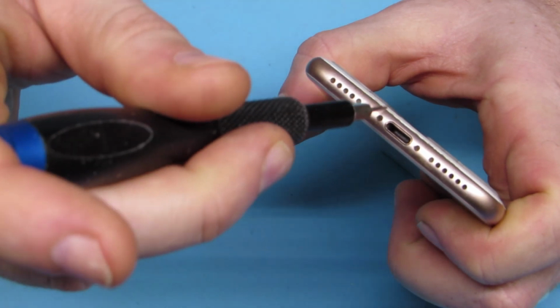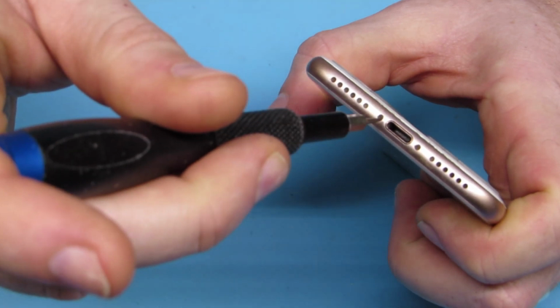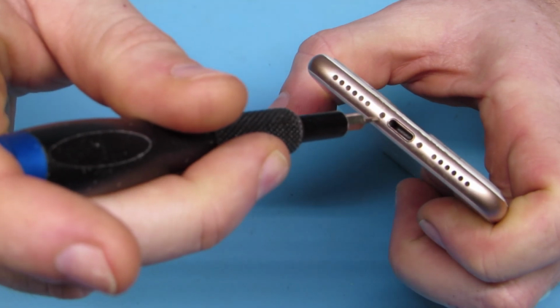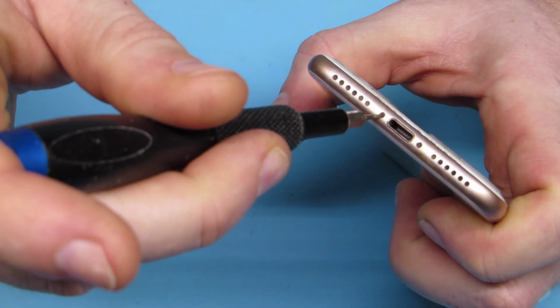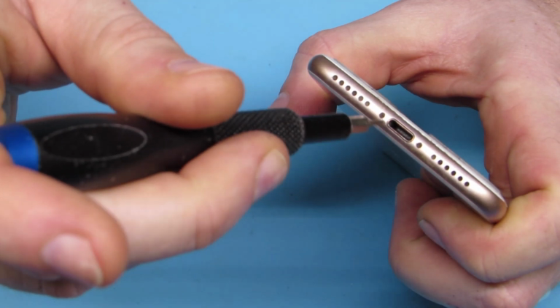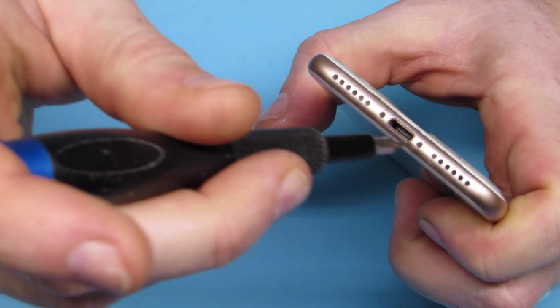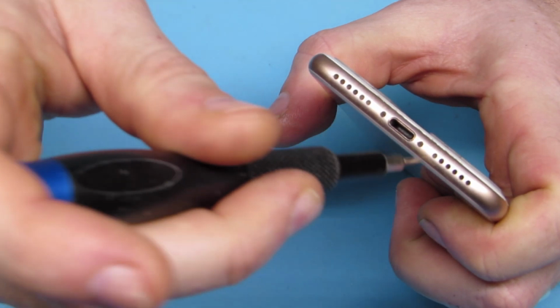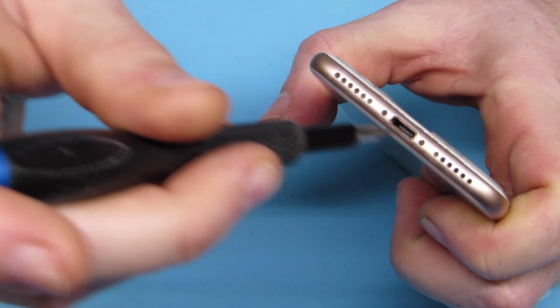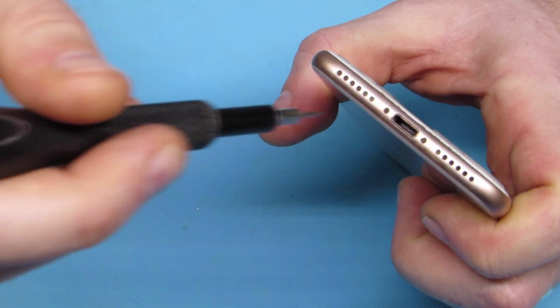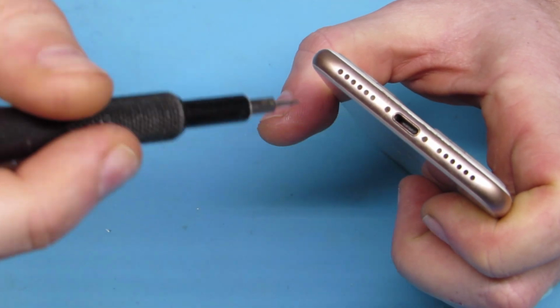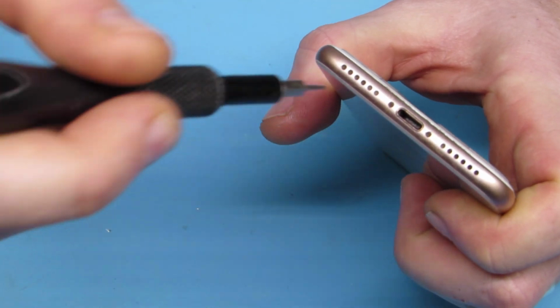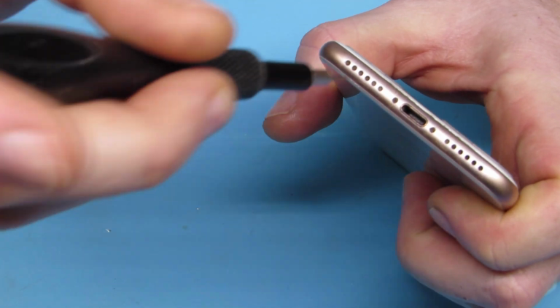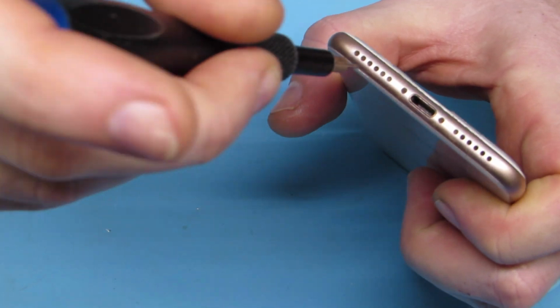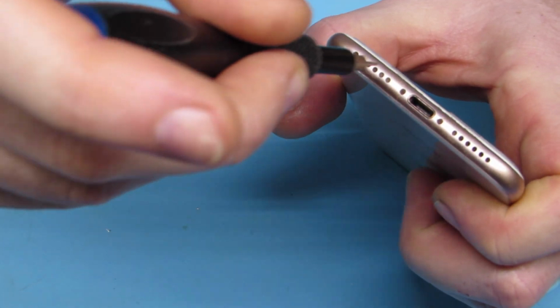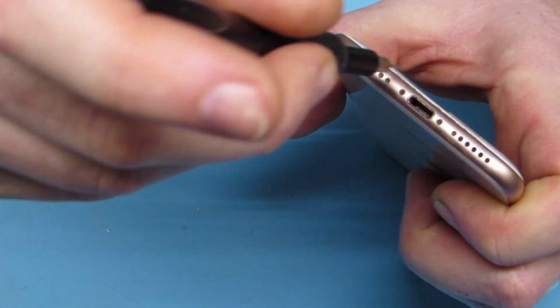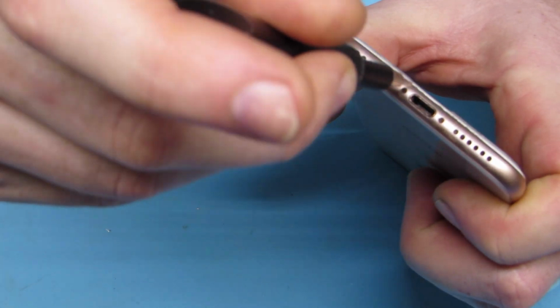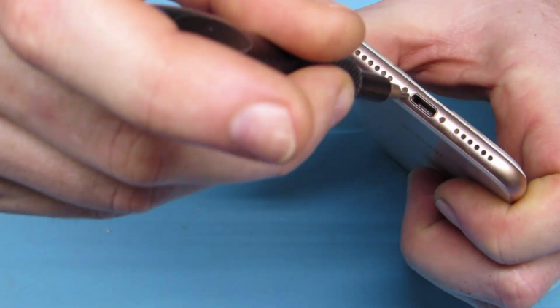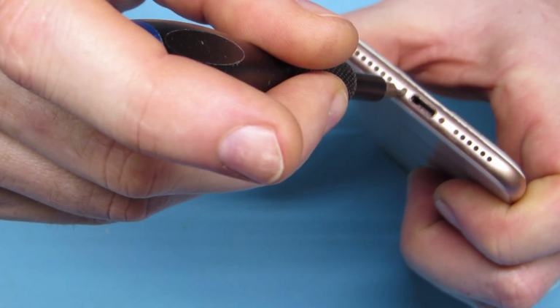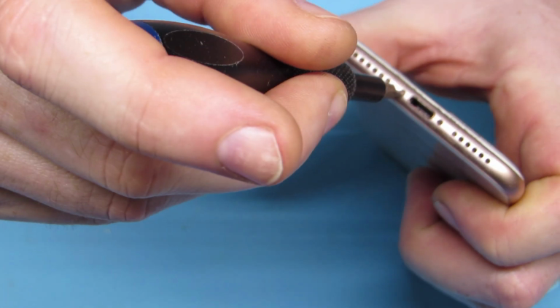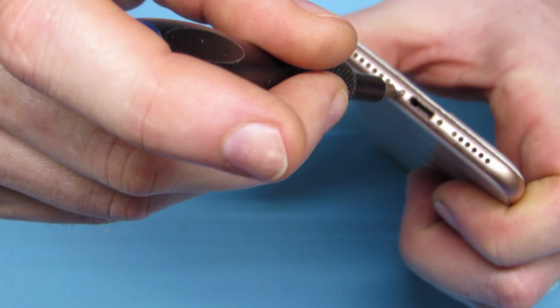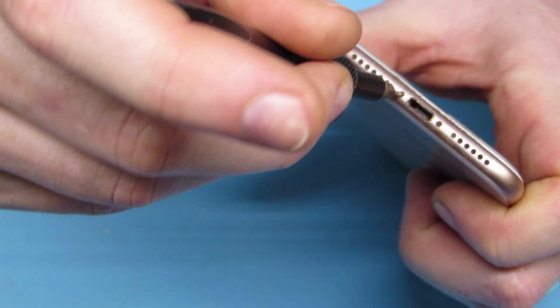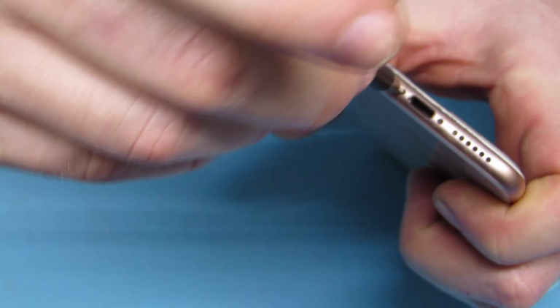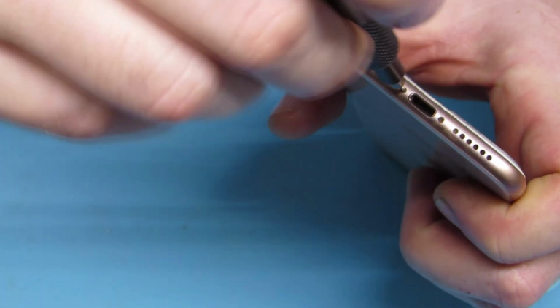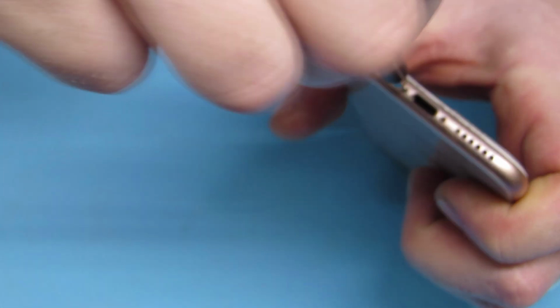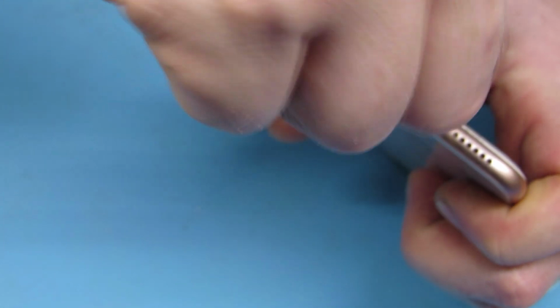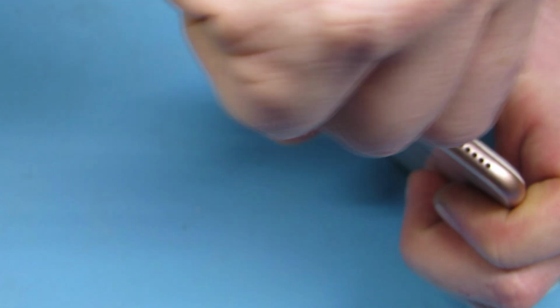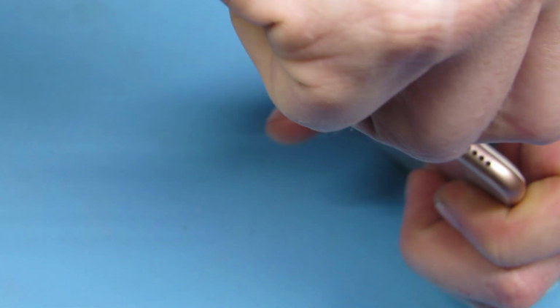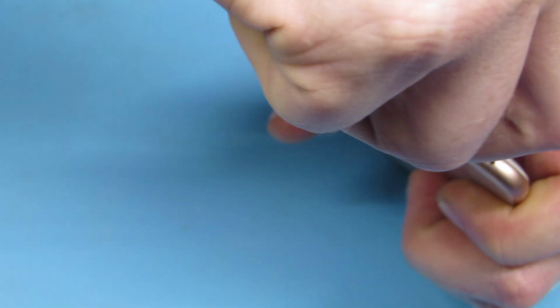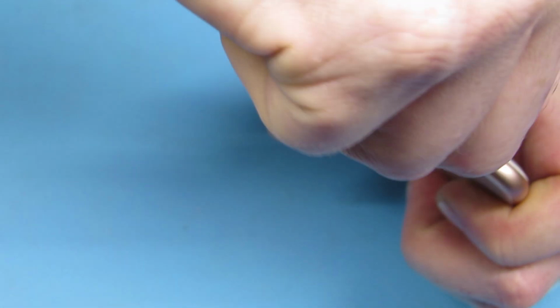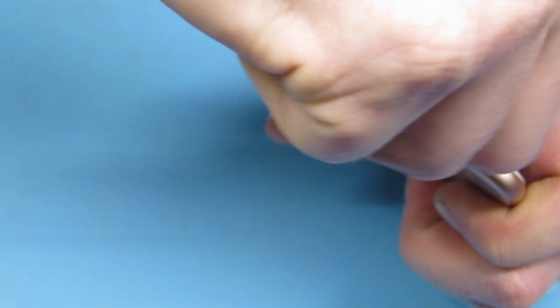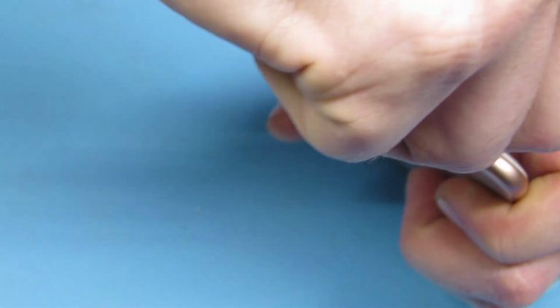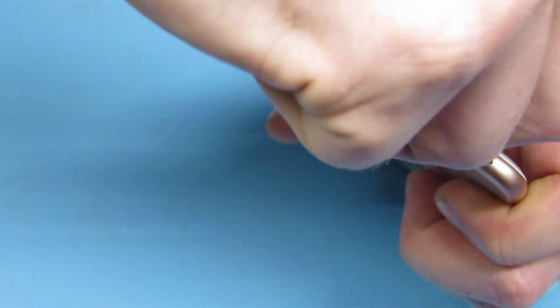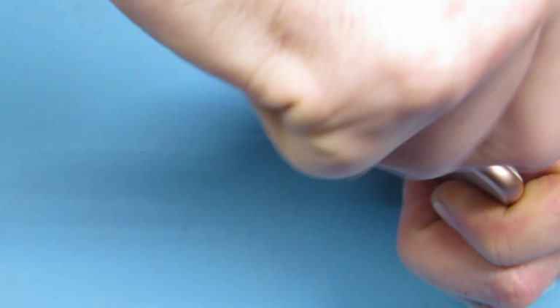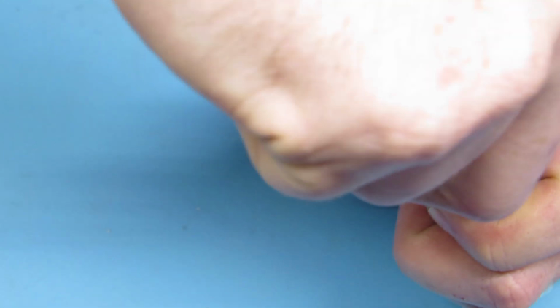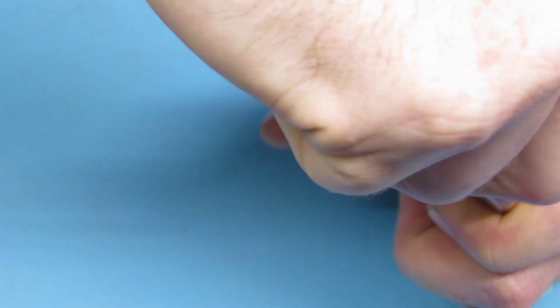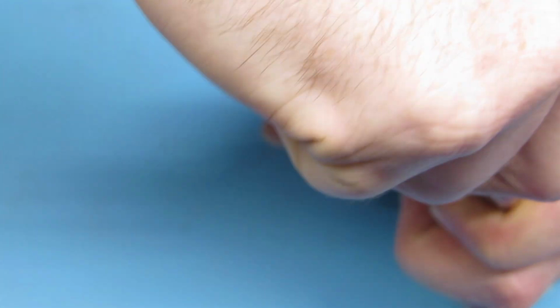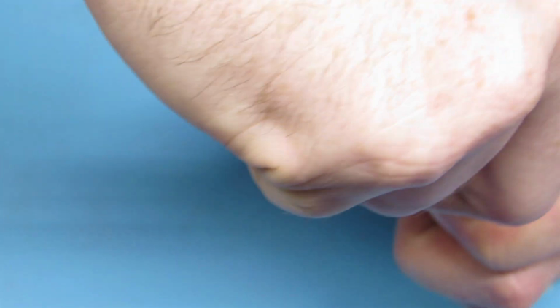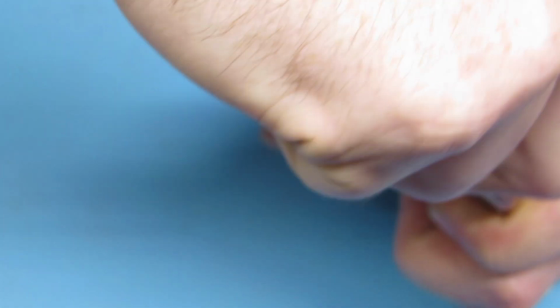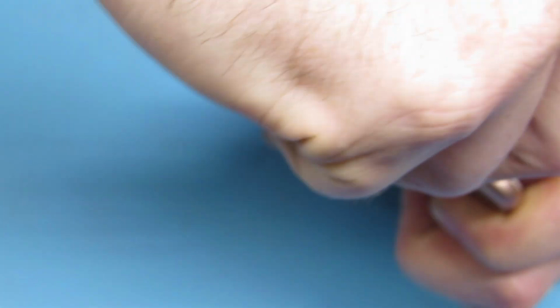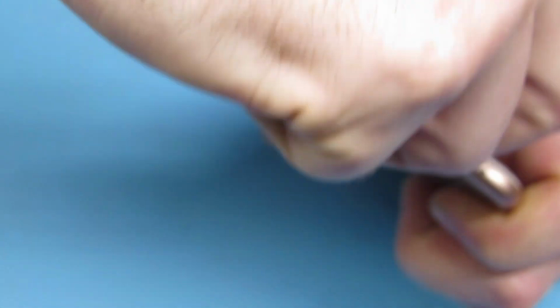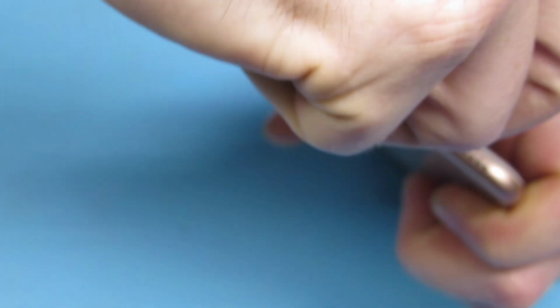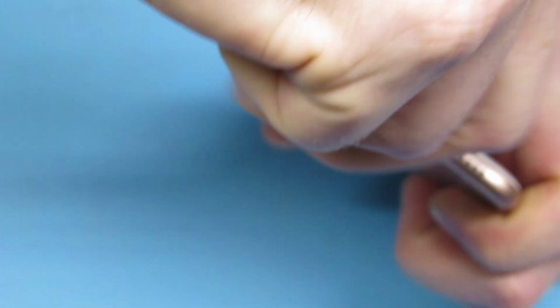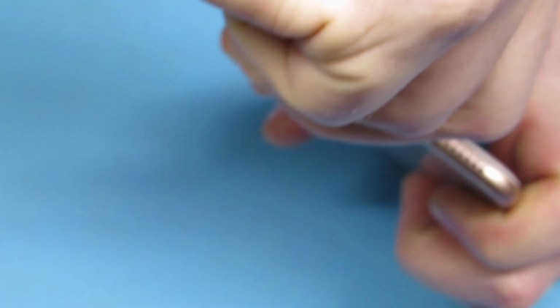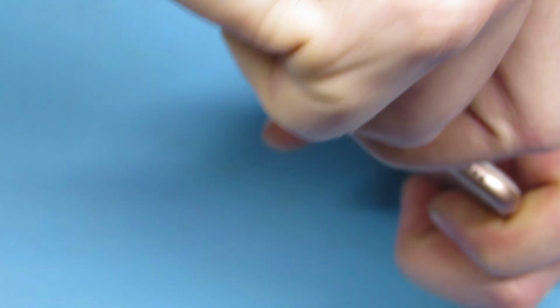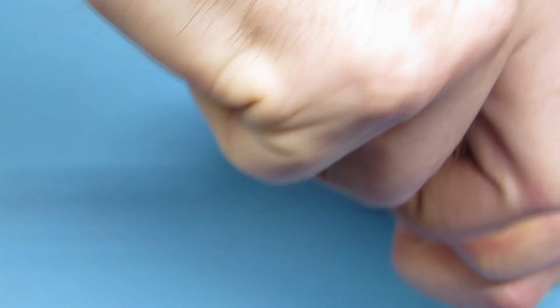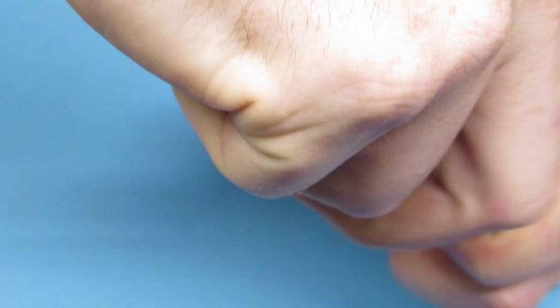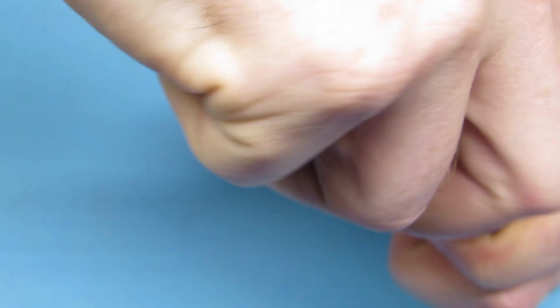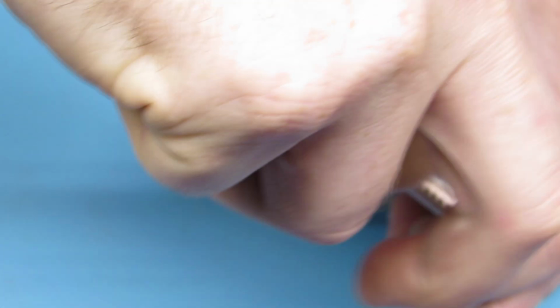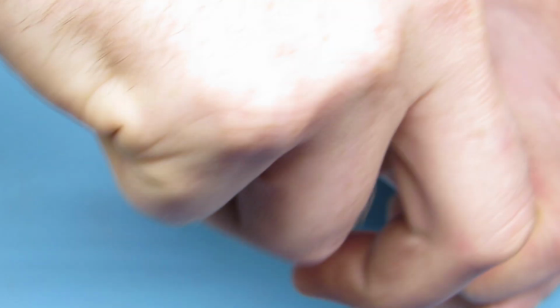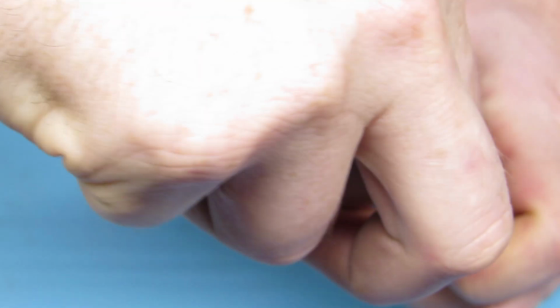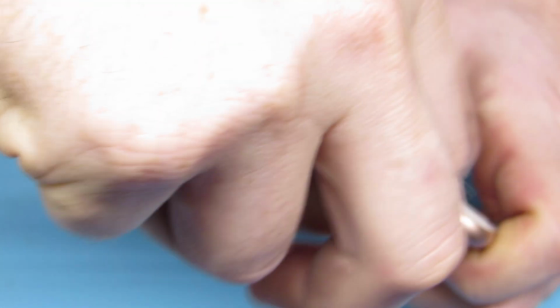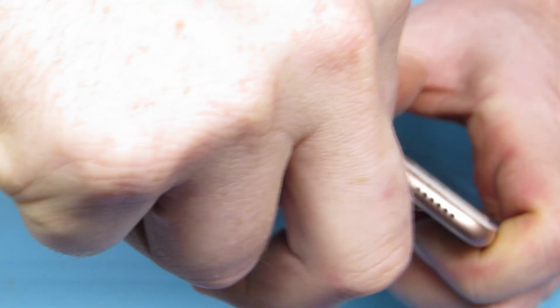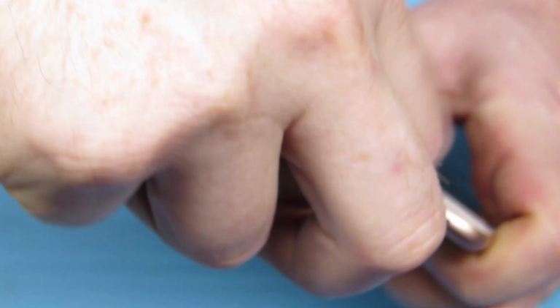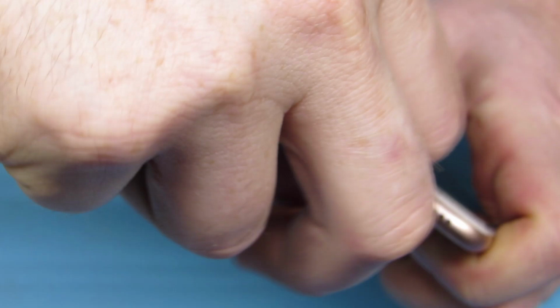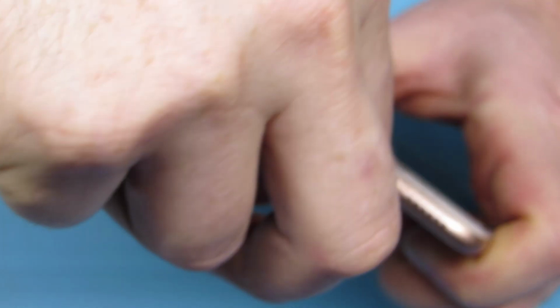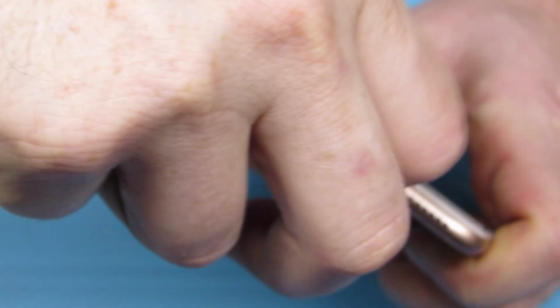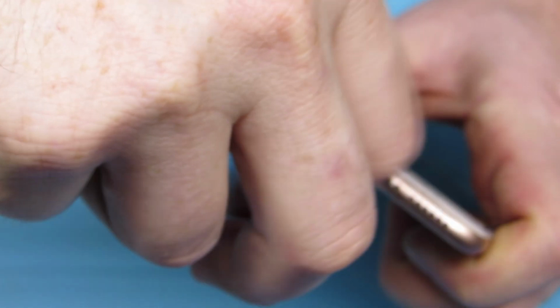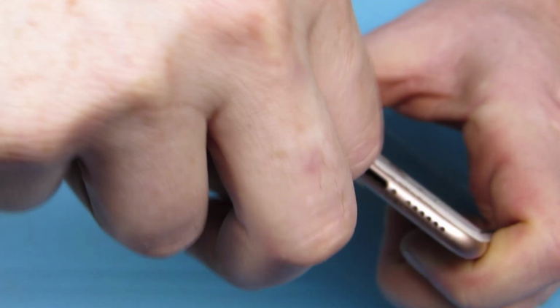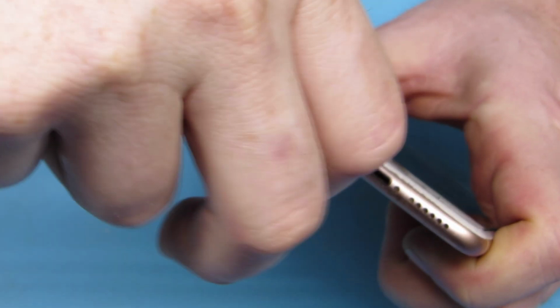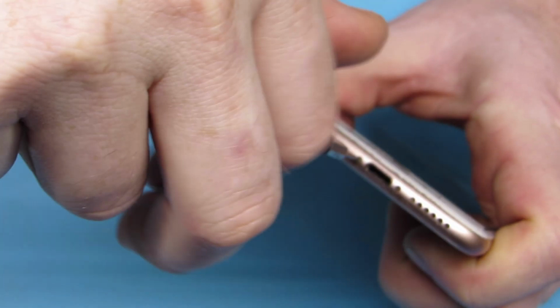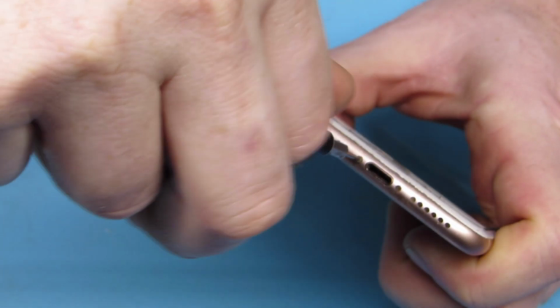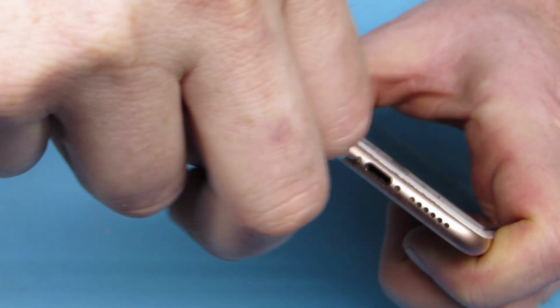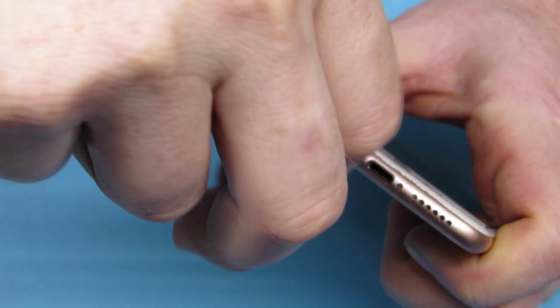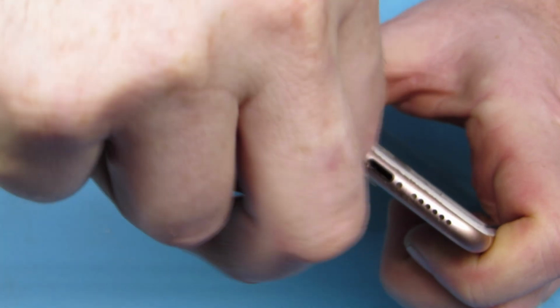We're going to be starting with our pentalobe screws as usual — two of them. Take them out. That's how you start it.